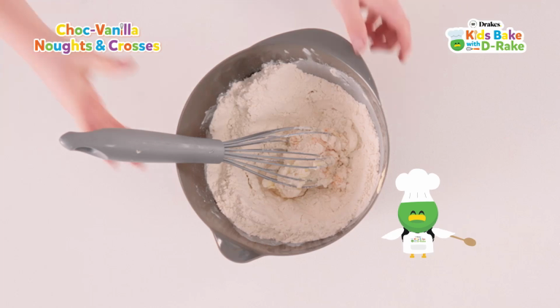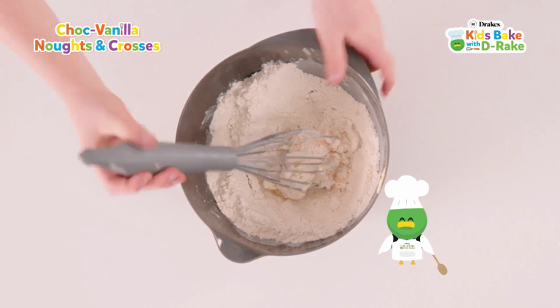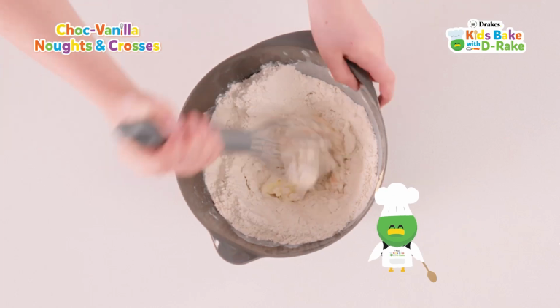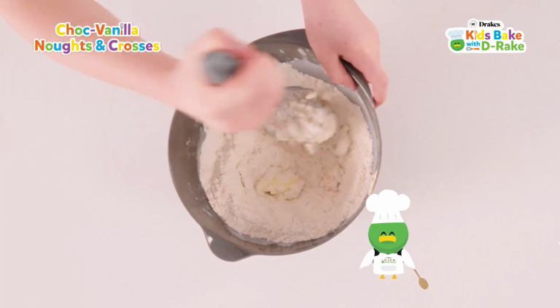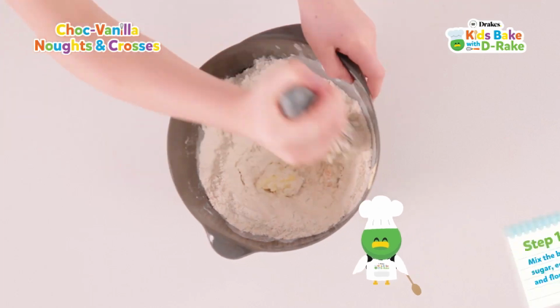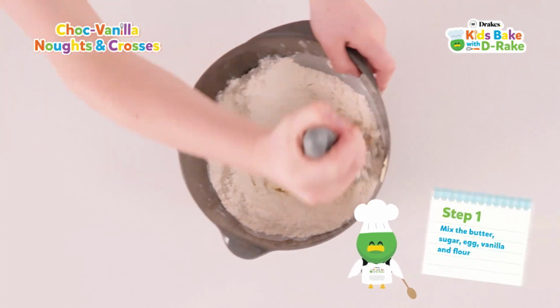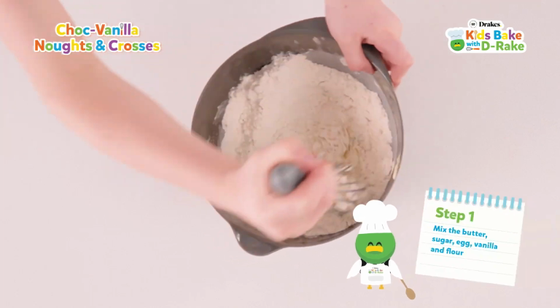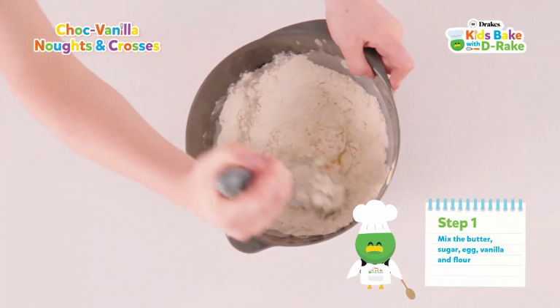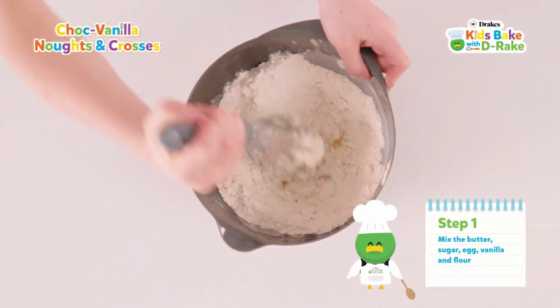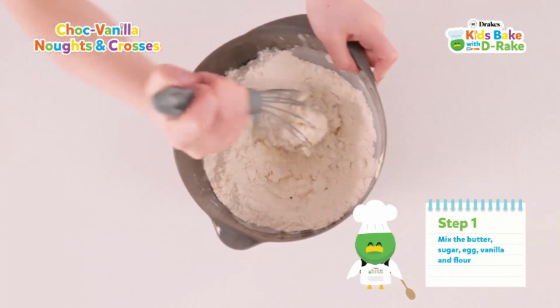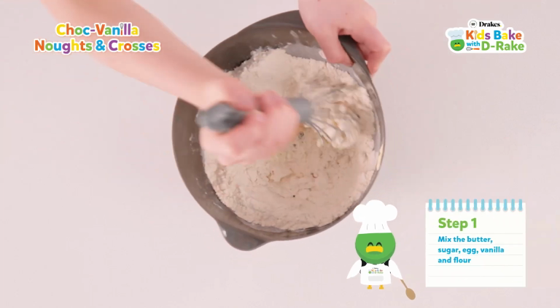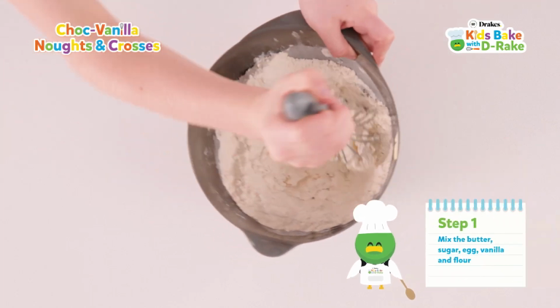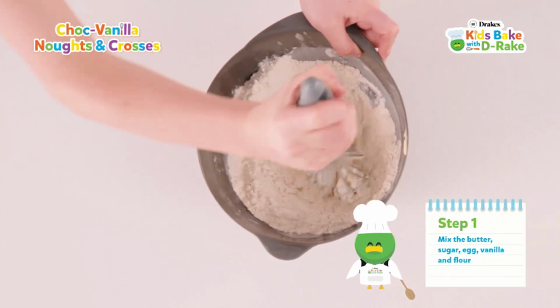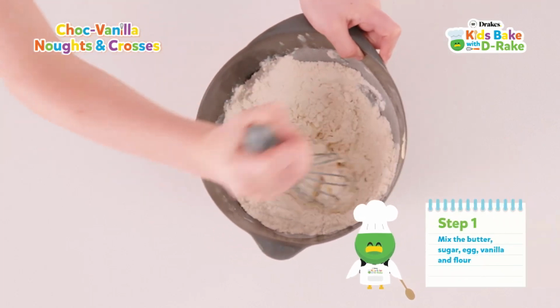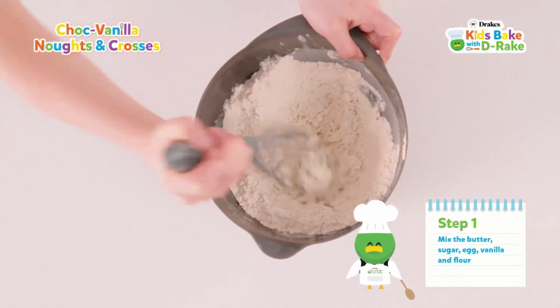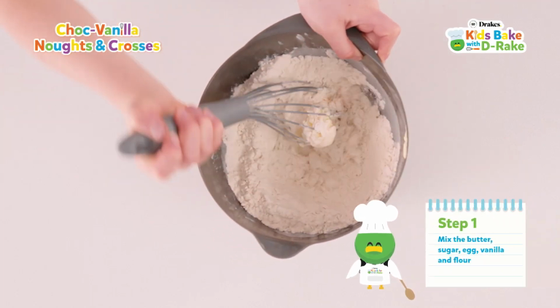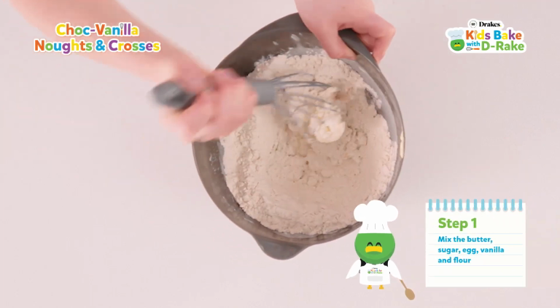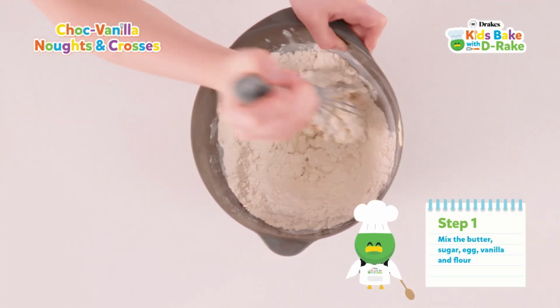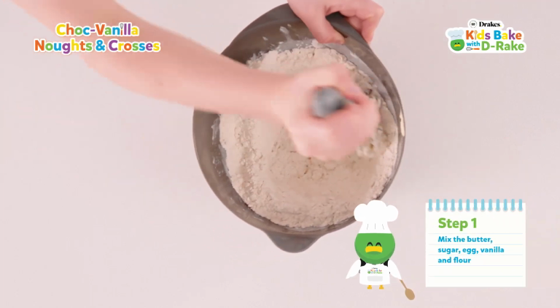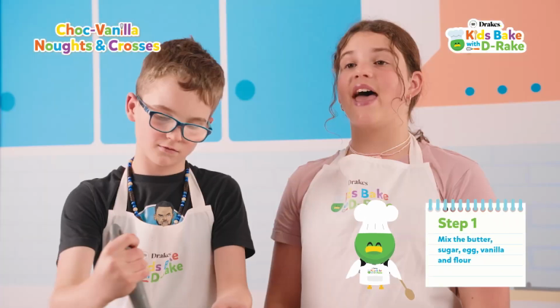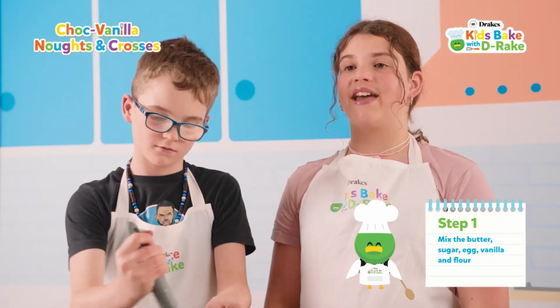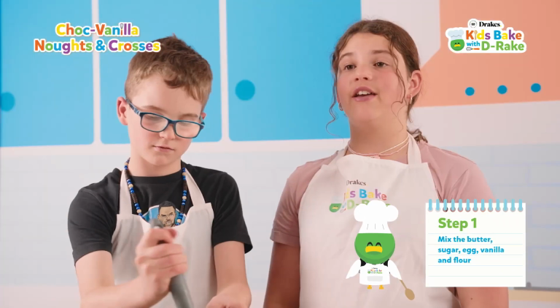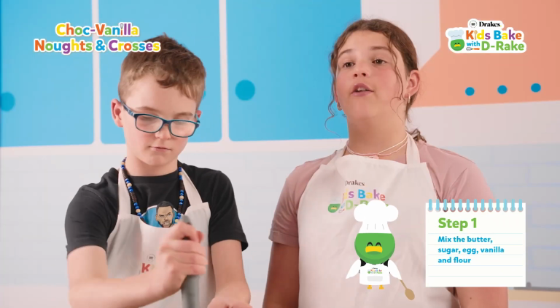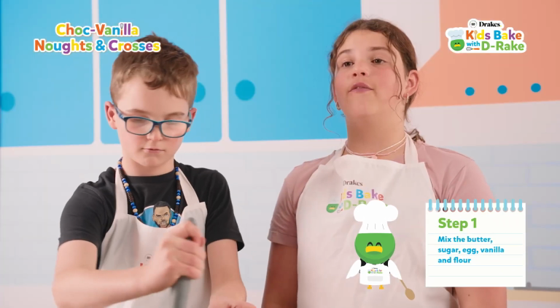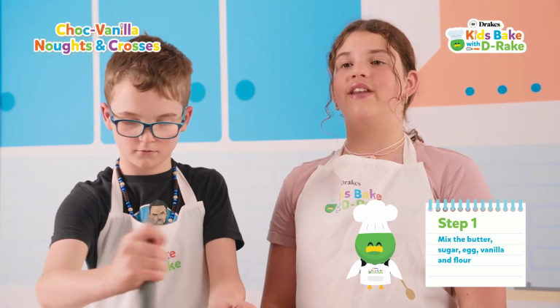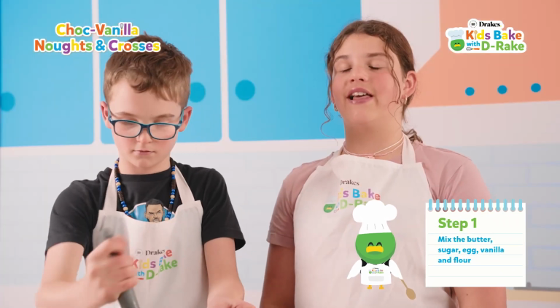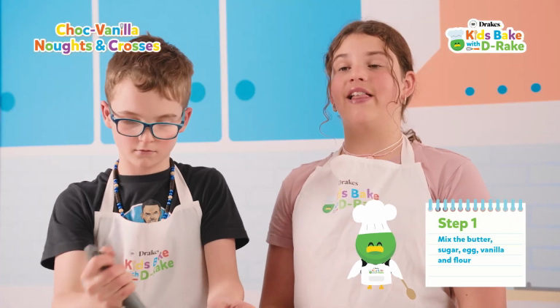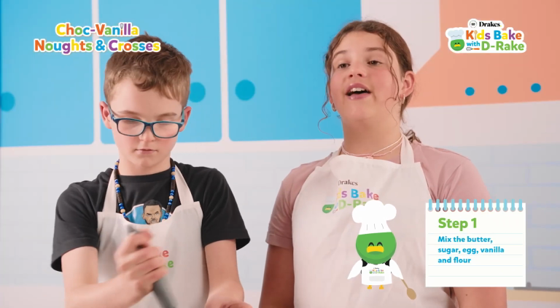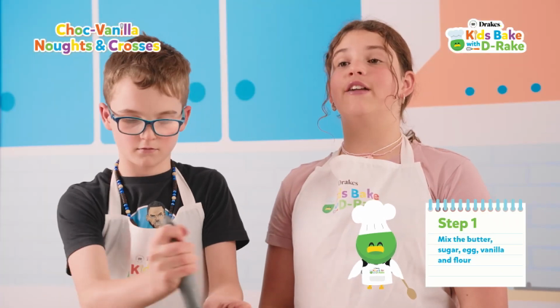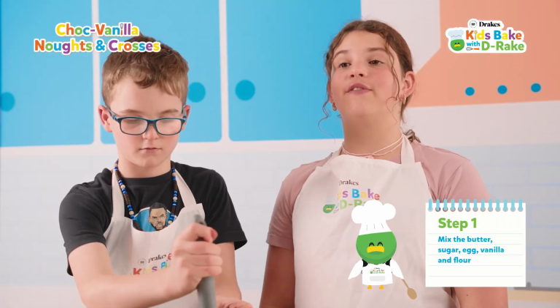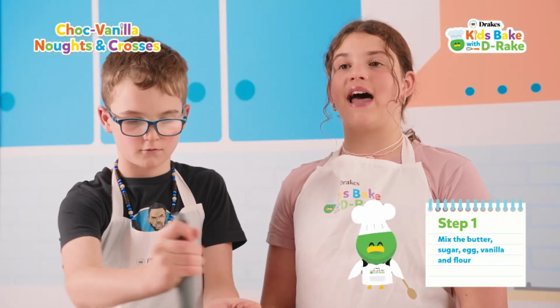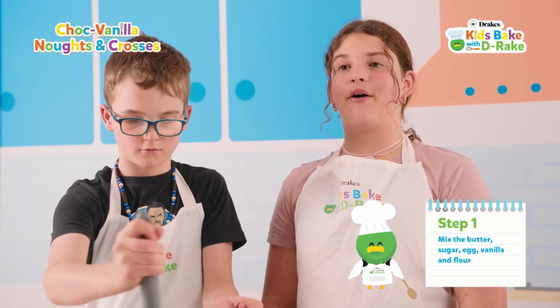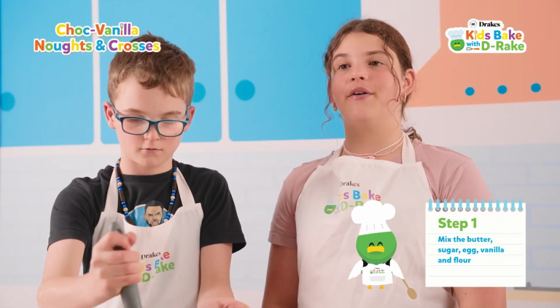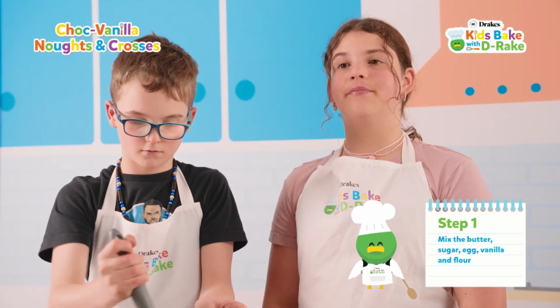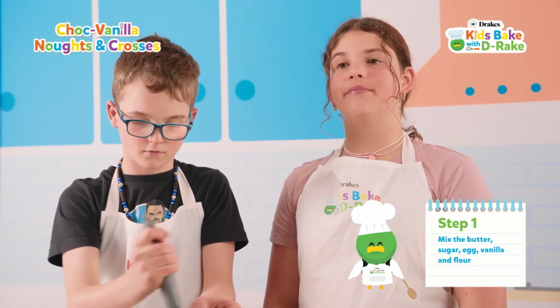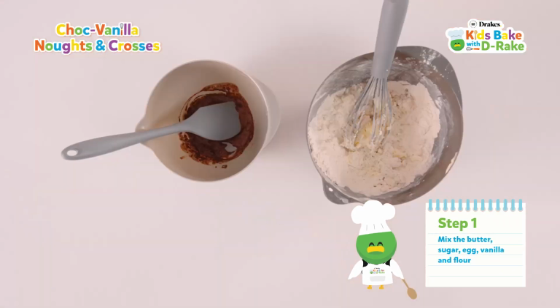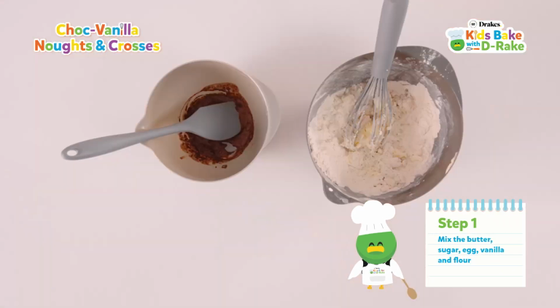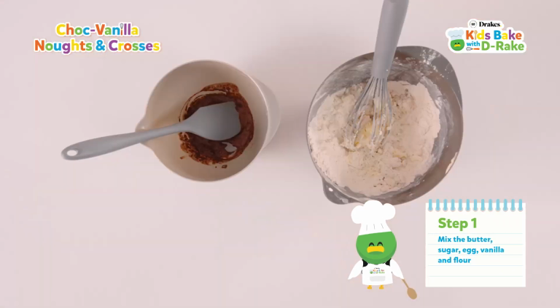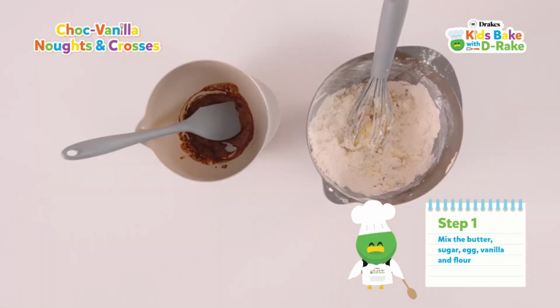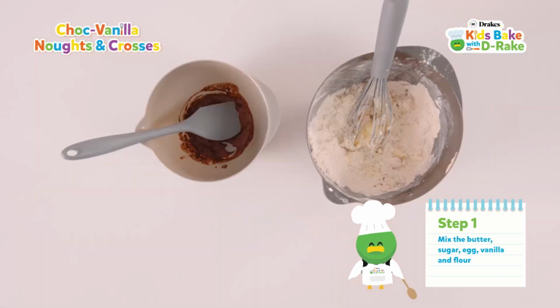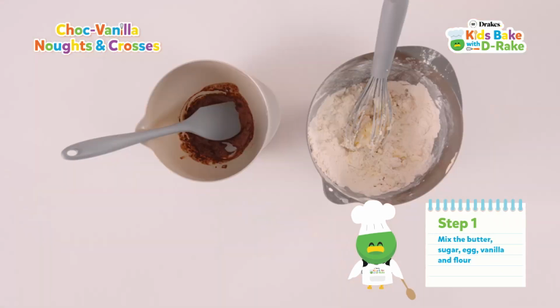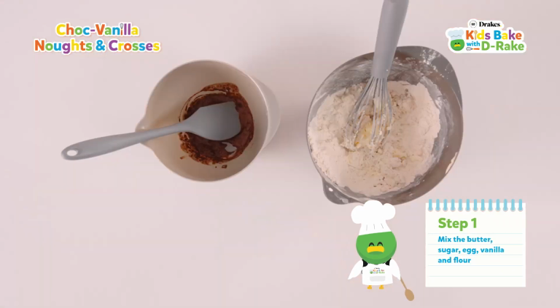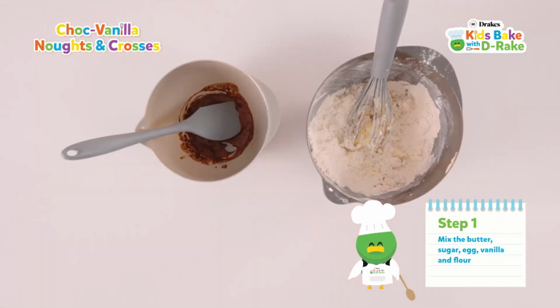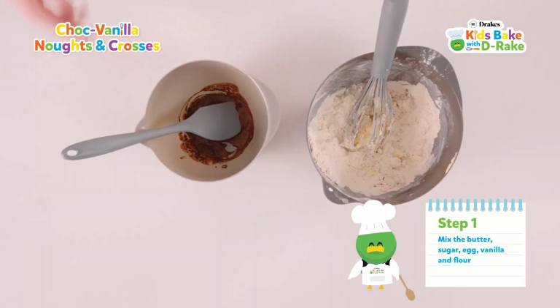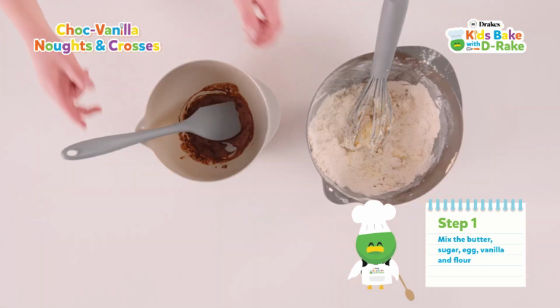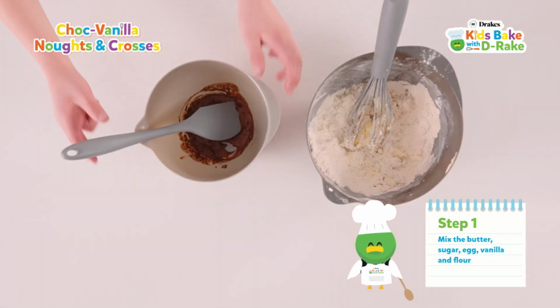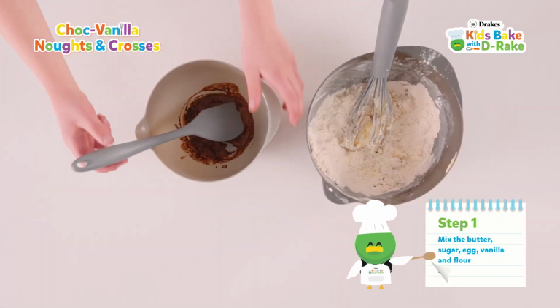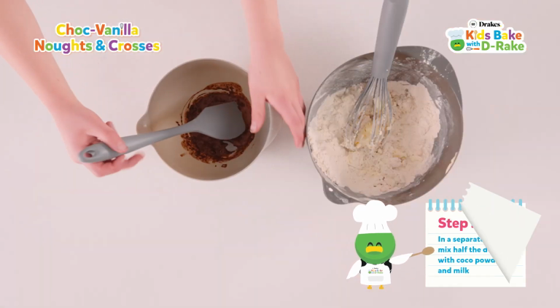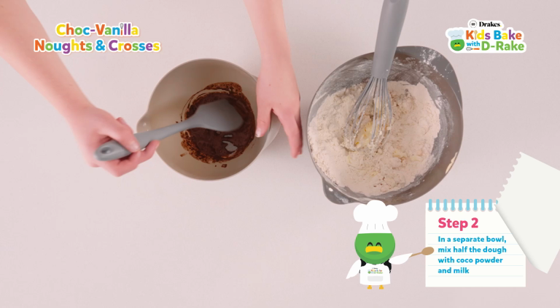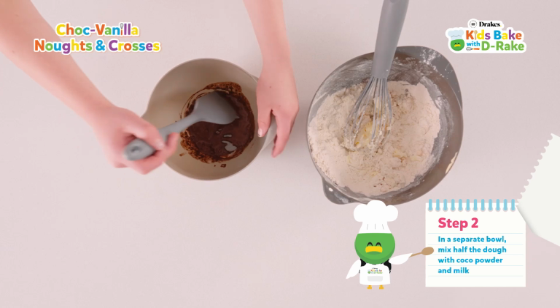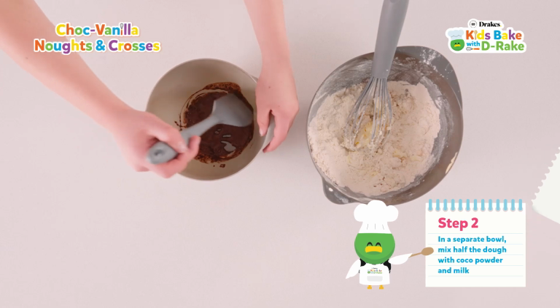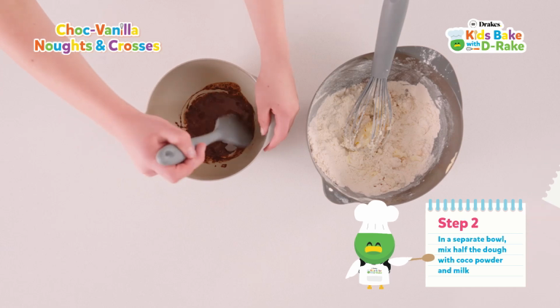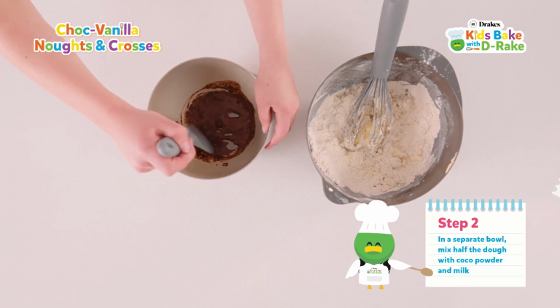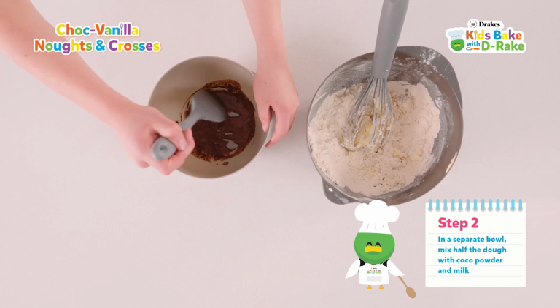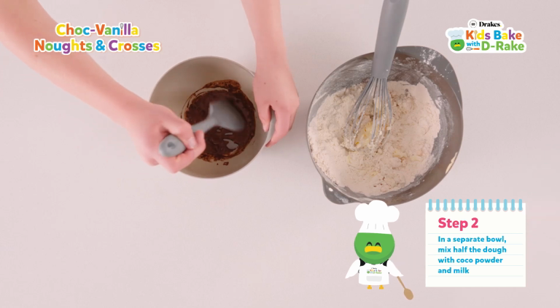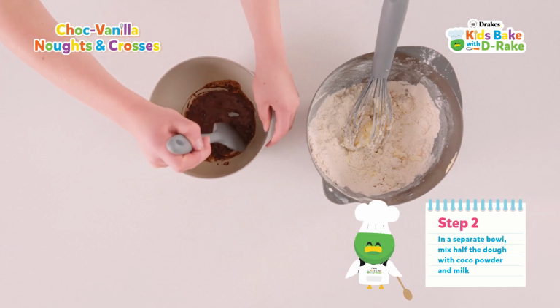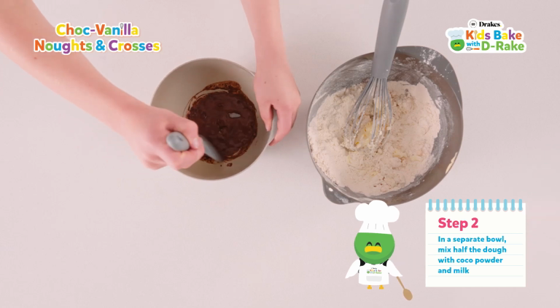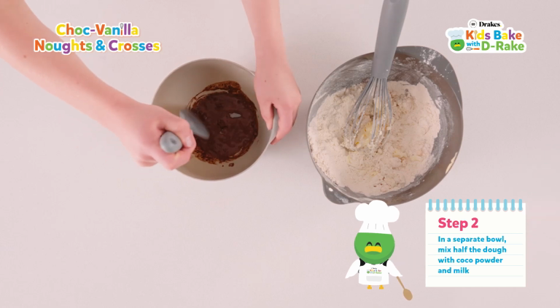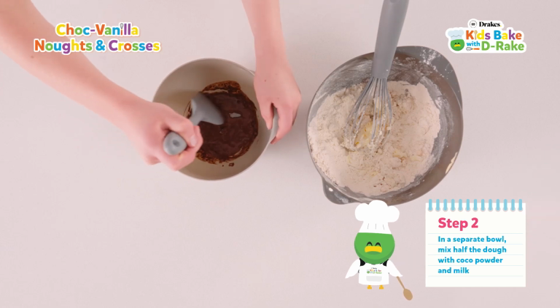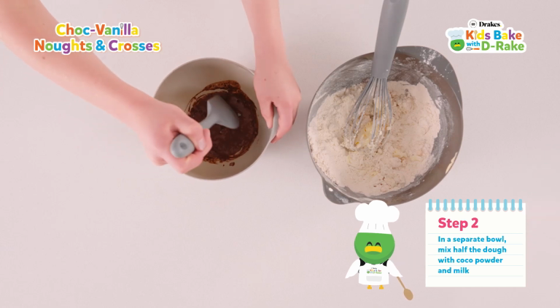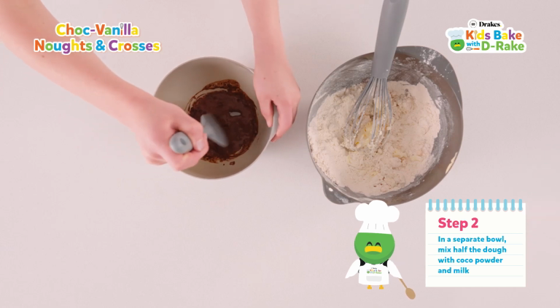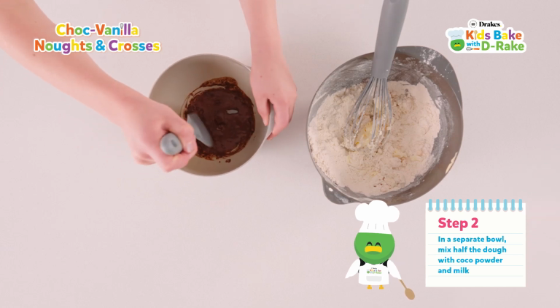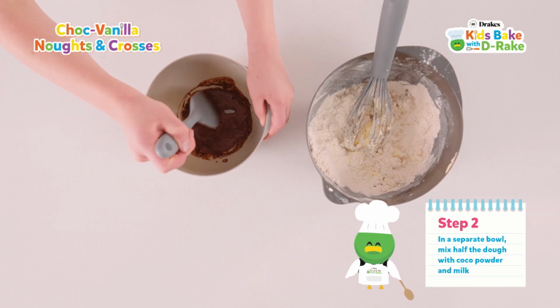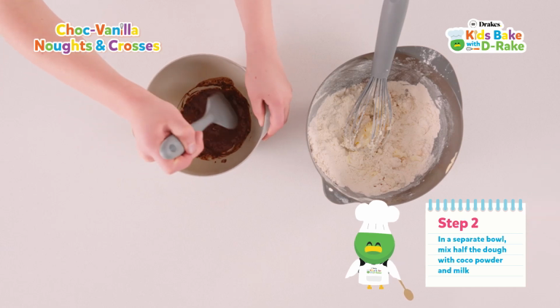Mix the butter, sugar, egg, vanilla and flour. In a separate bowl, mix half the dough with cocoa powder and milk.